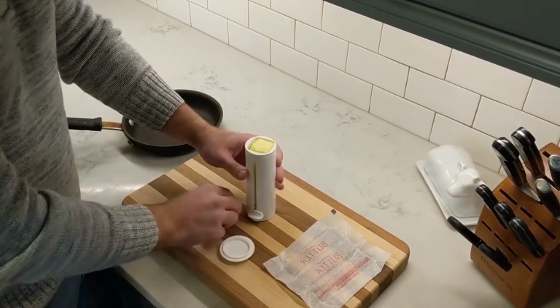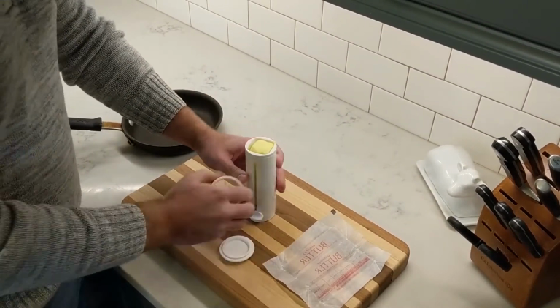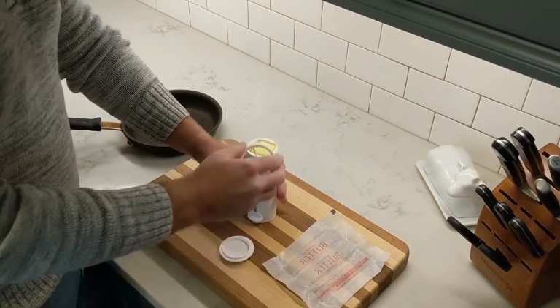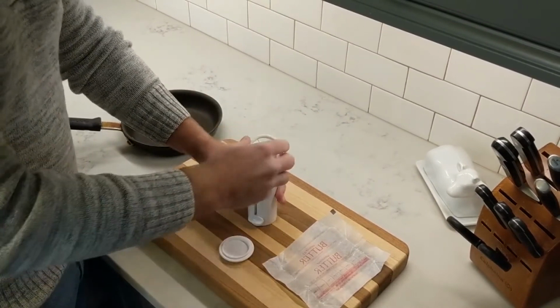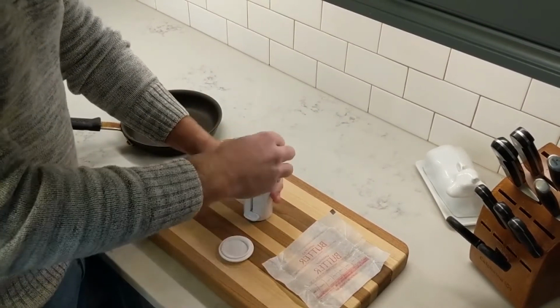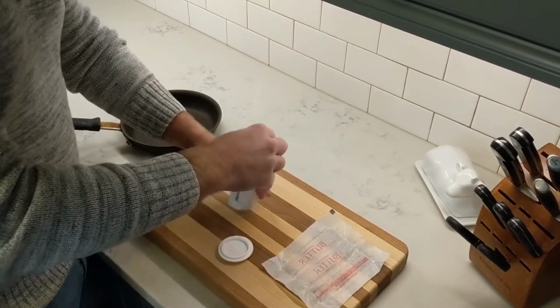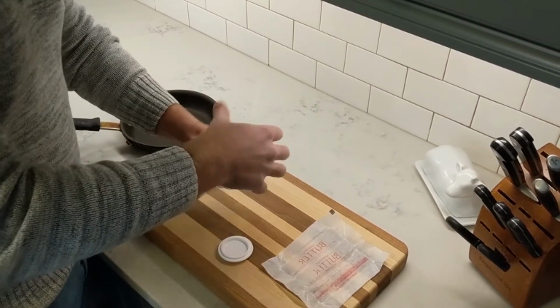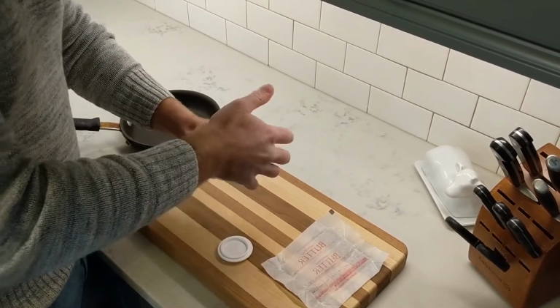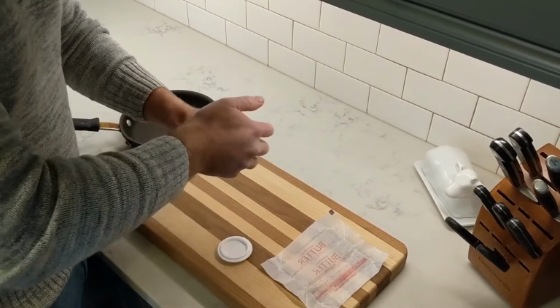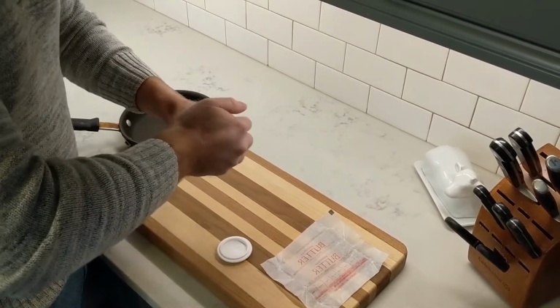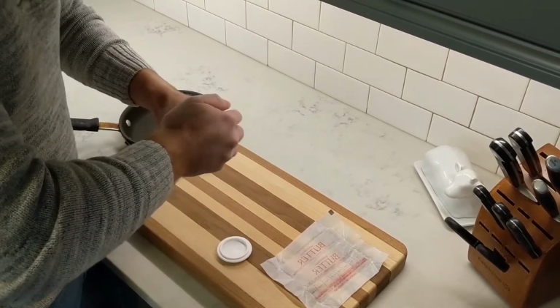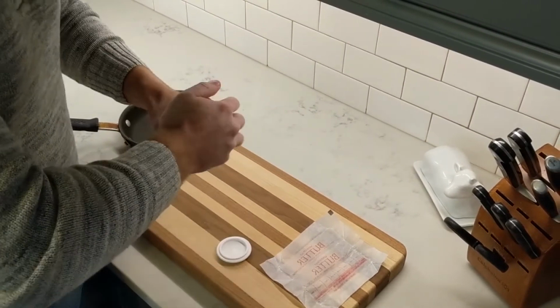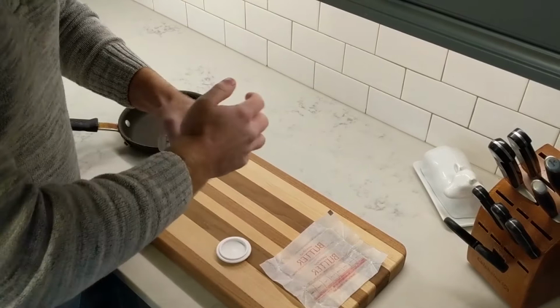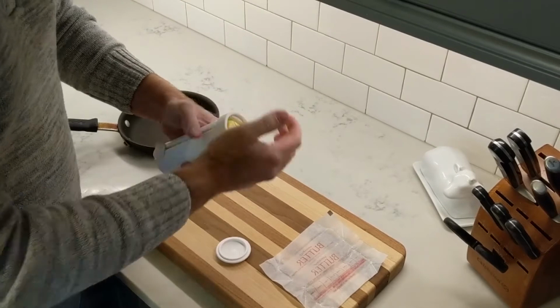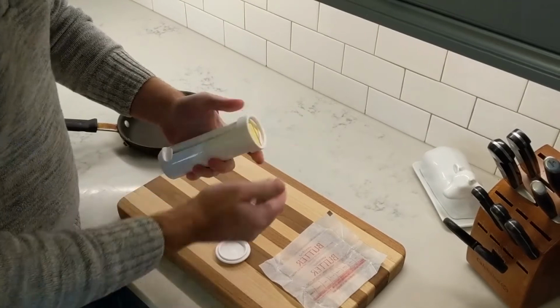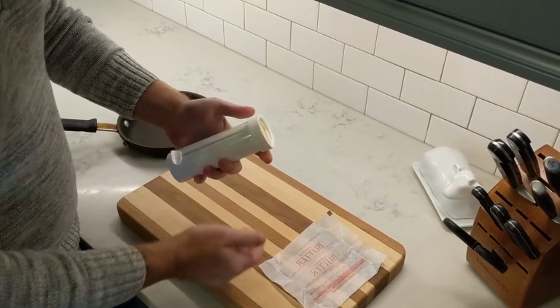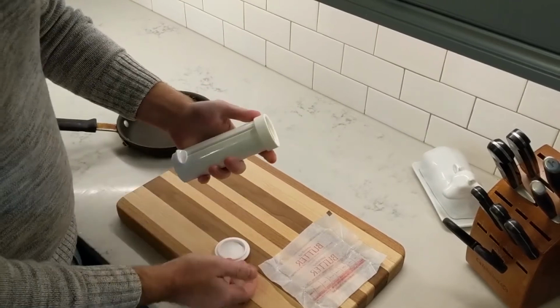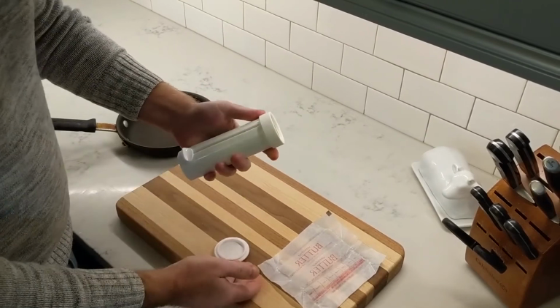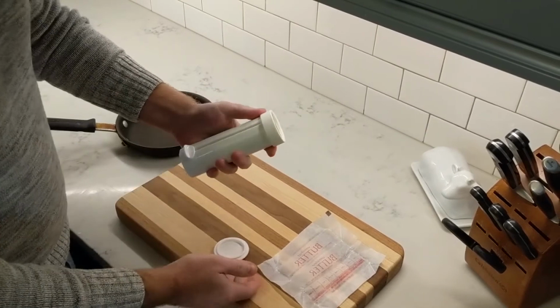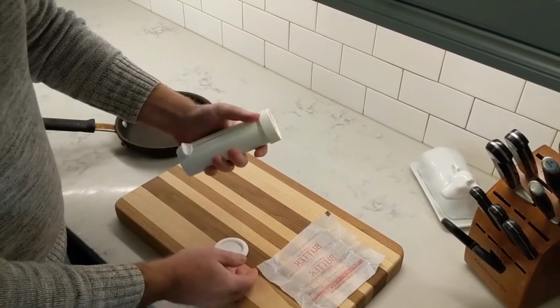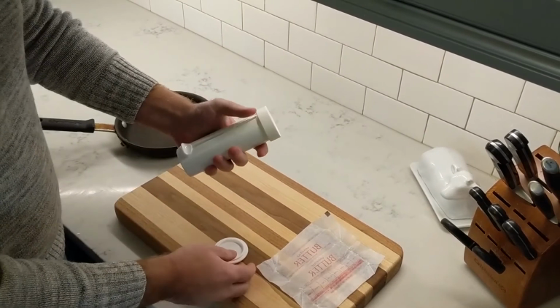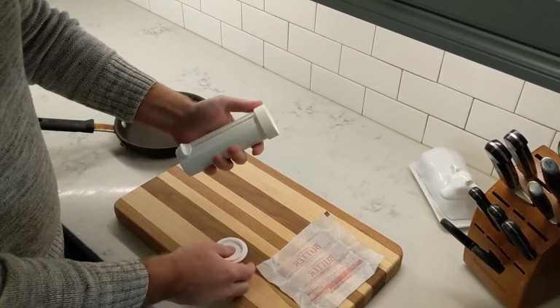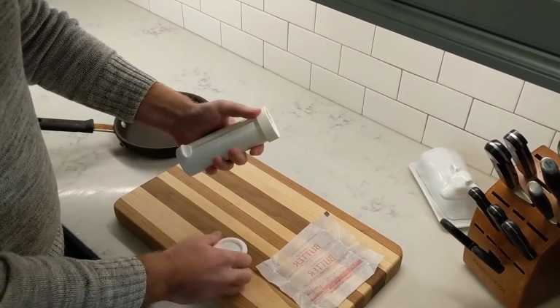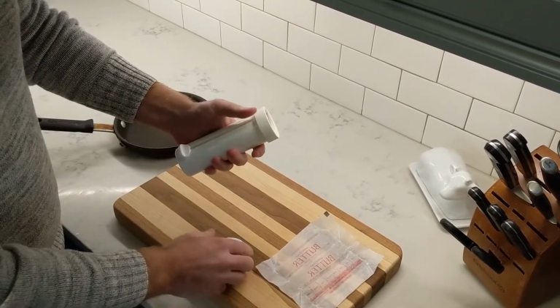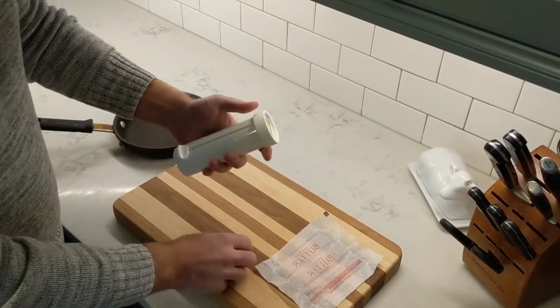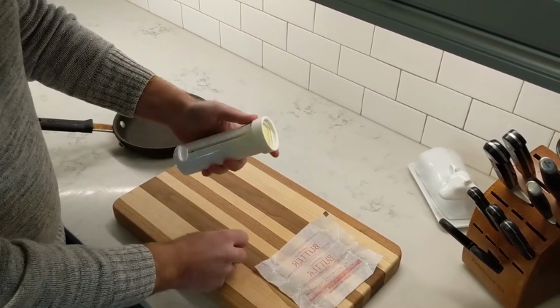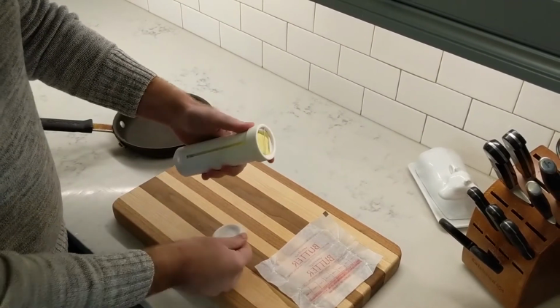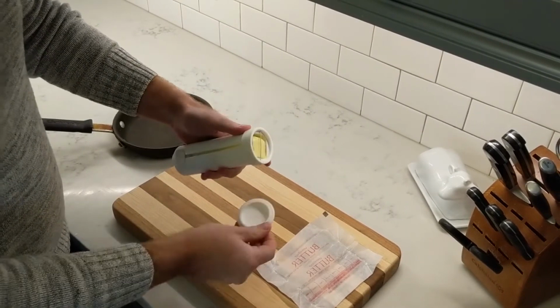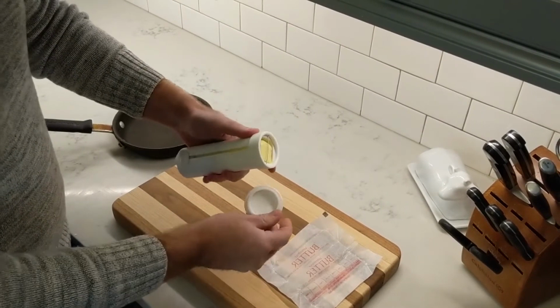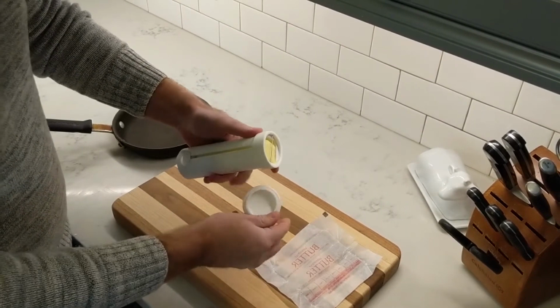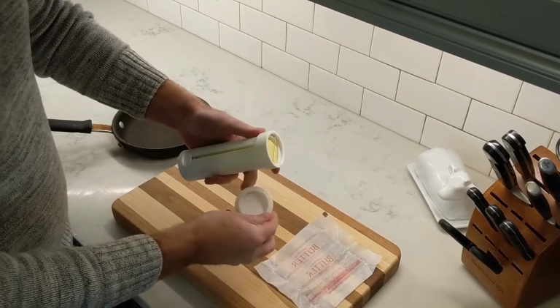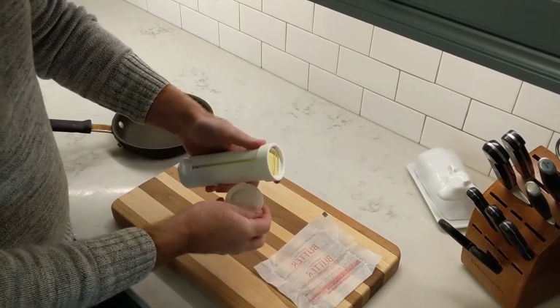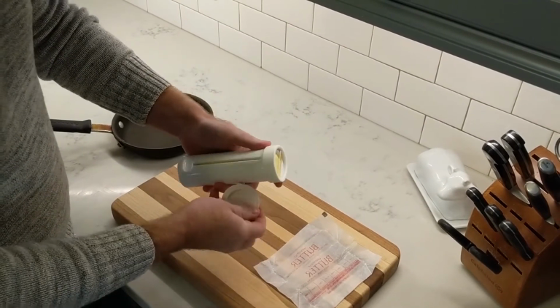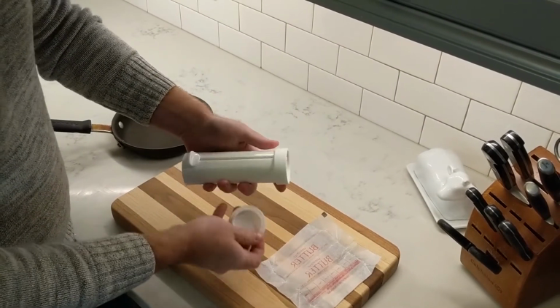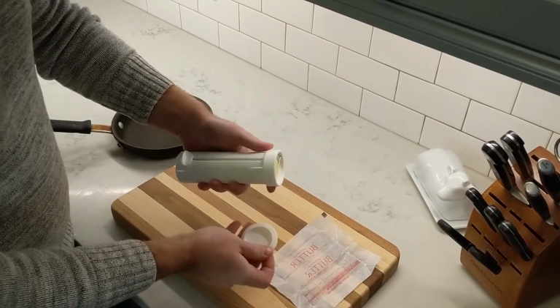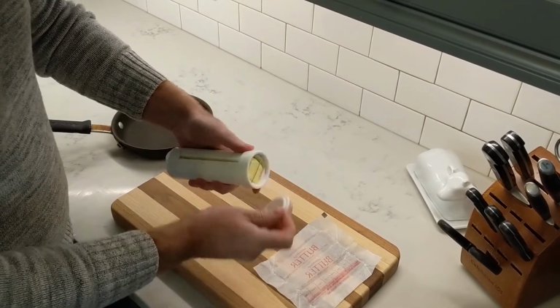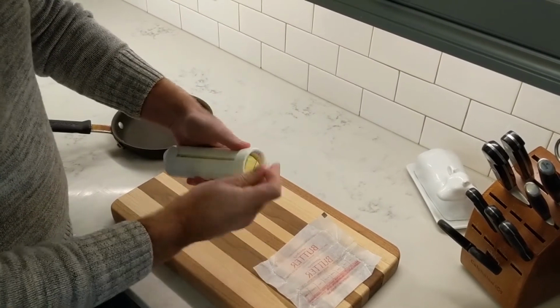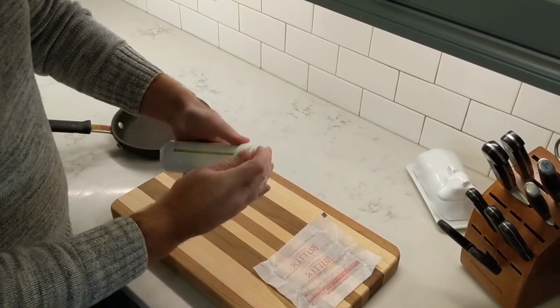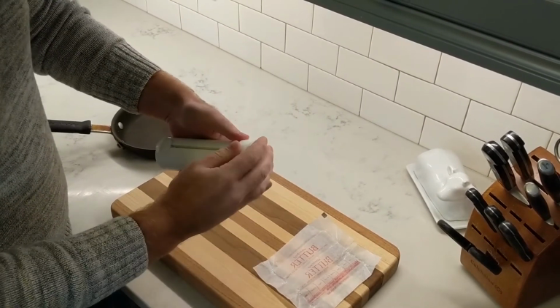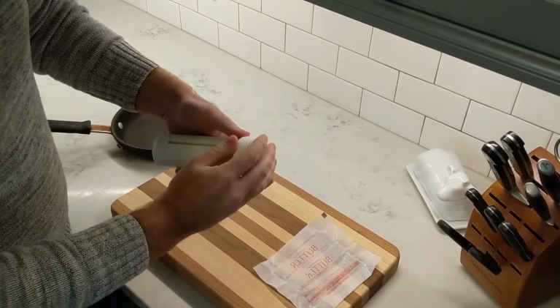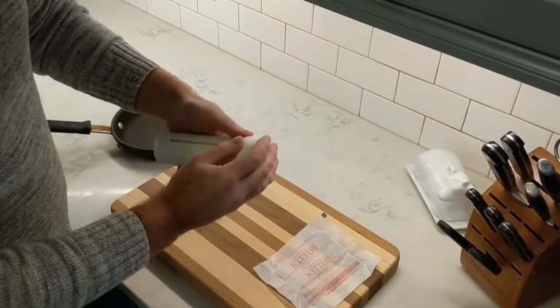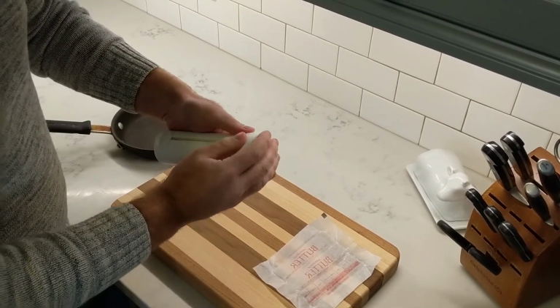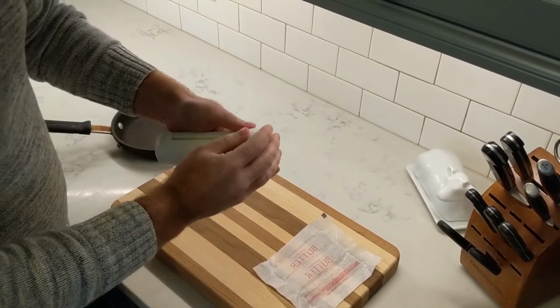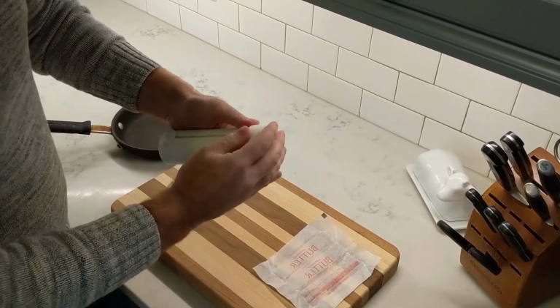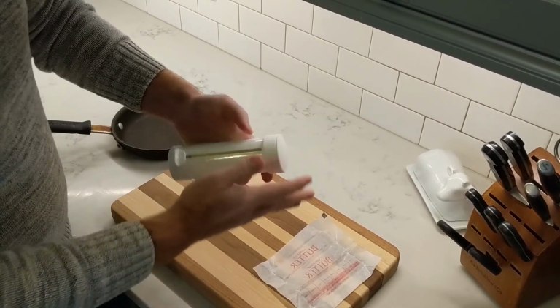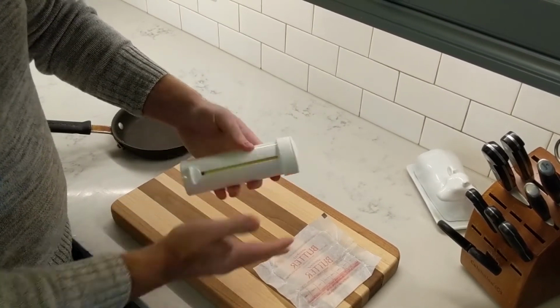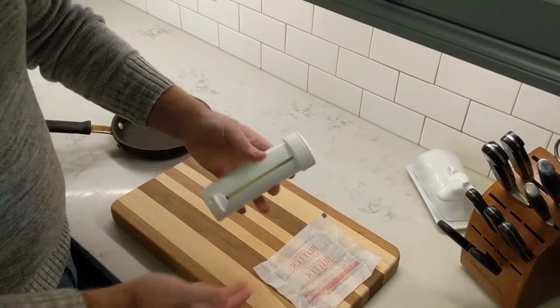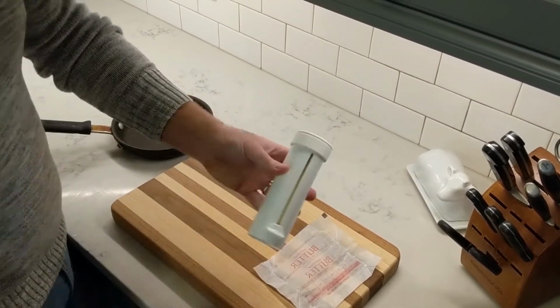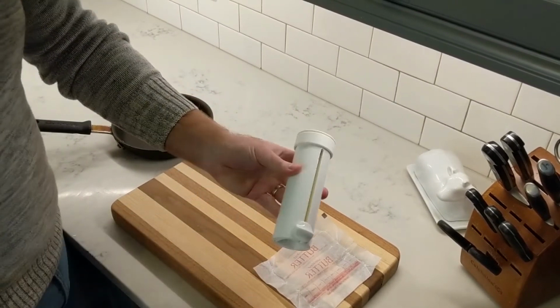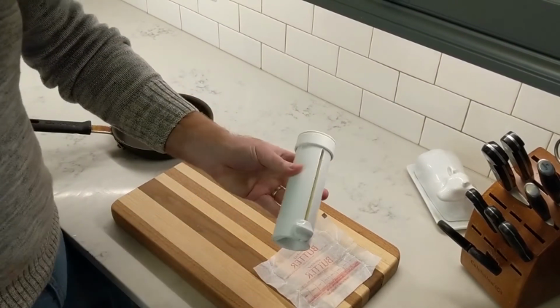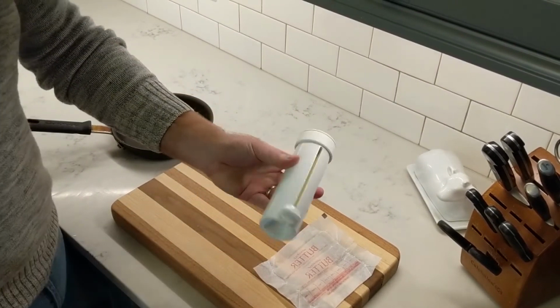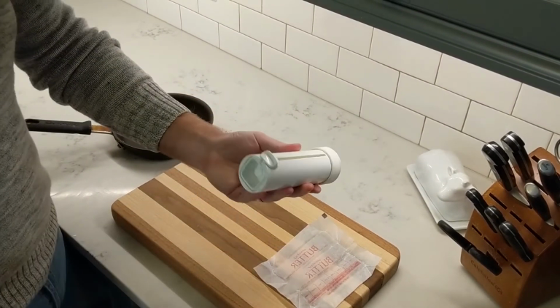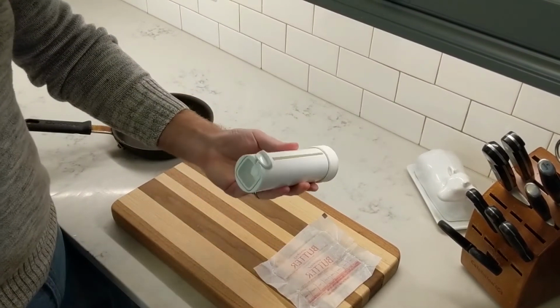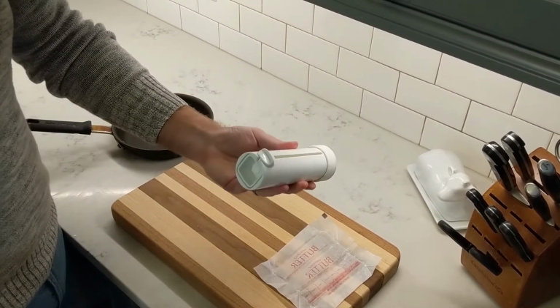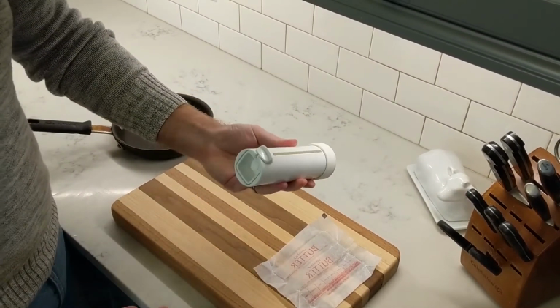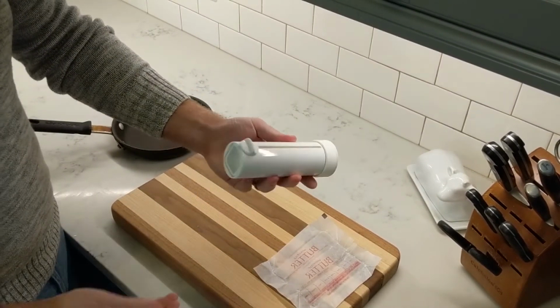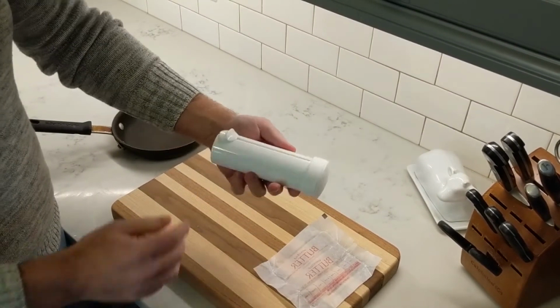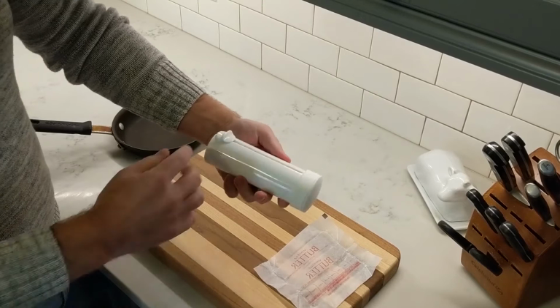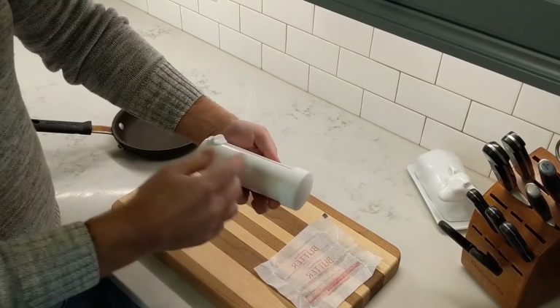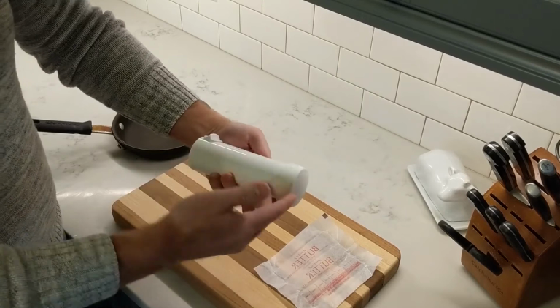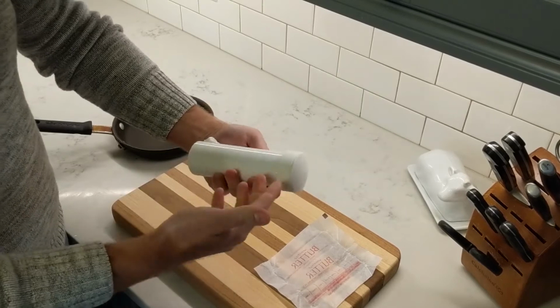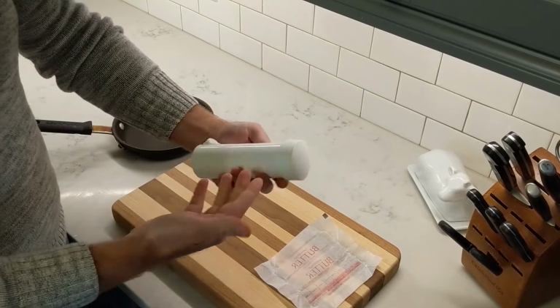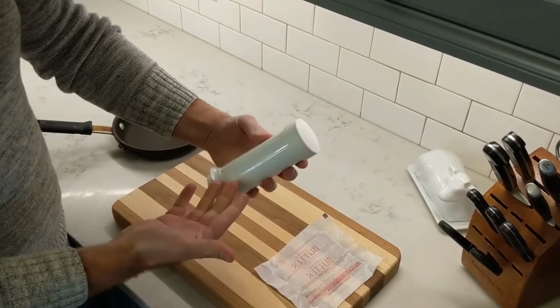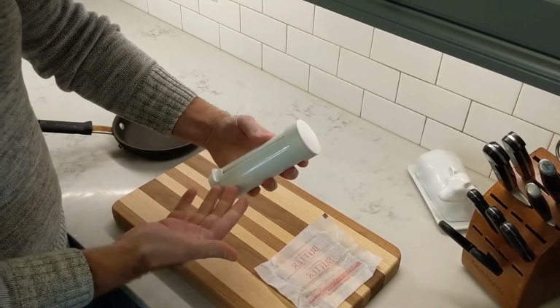You can snap the cover back on. And when you're ready to store it, you can just put the cap on and put it into the fridge. It's pretty sealed up.